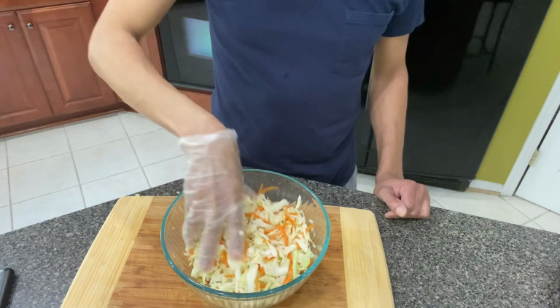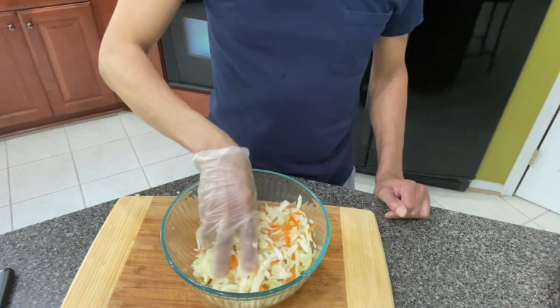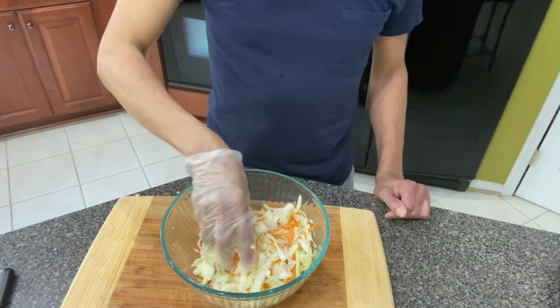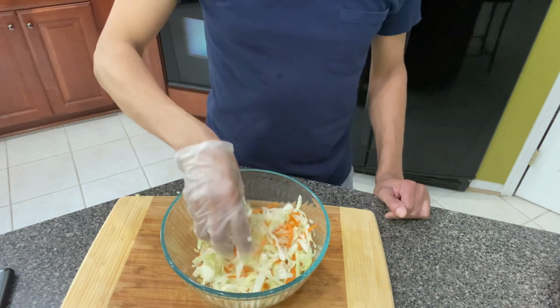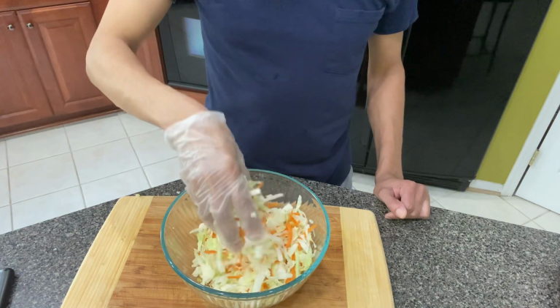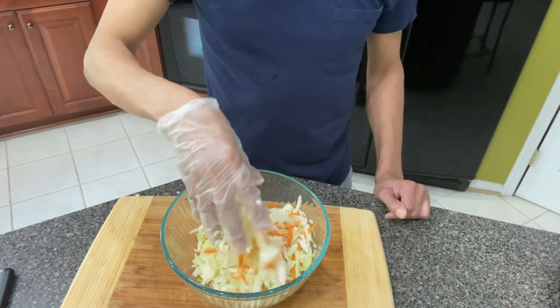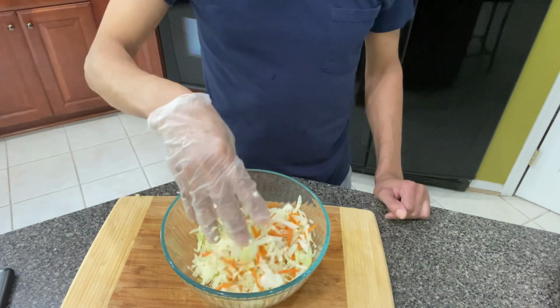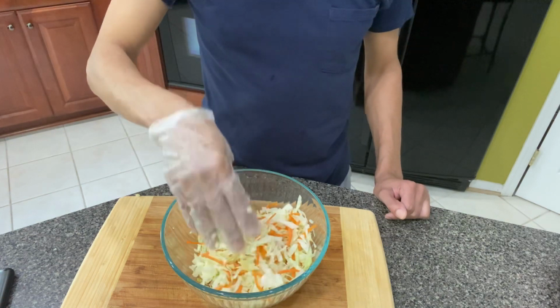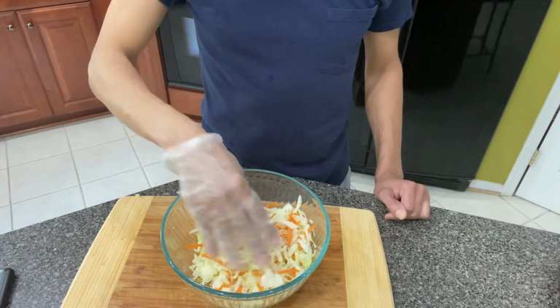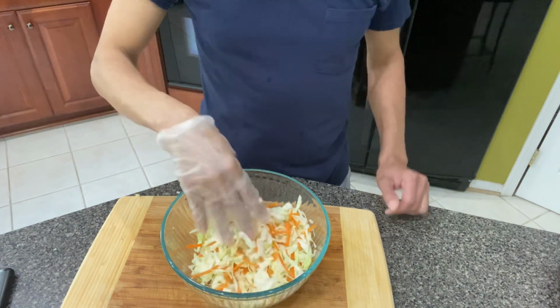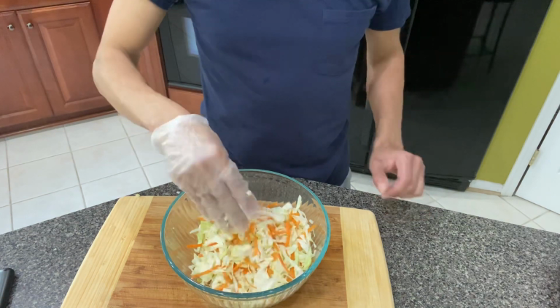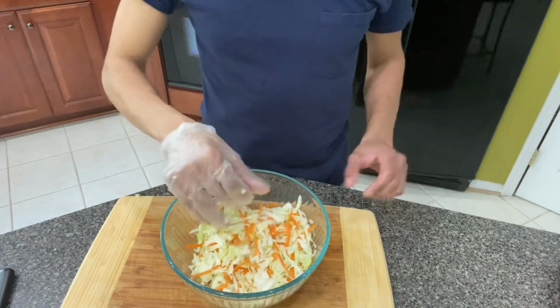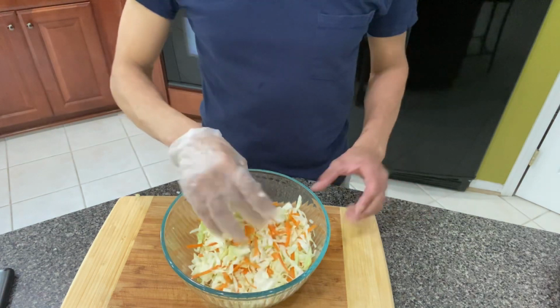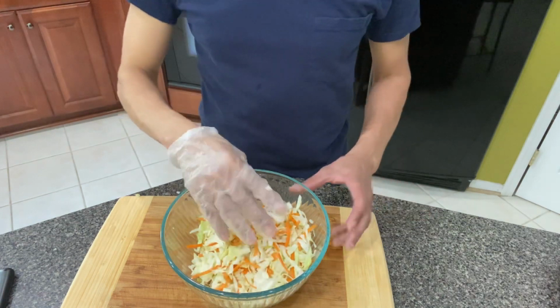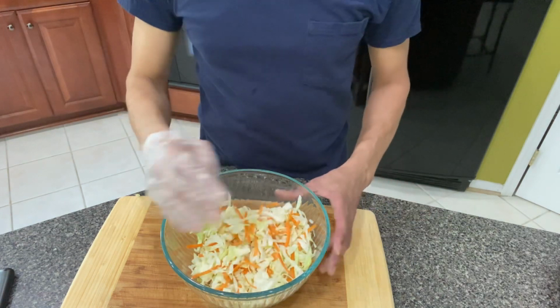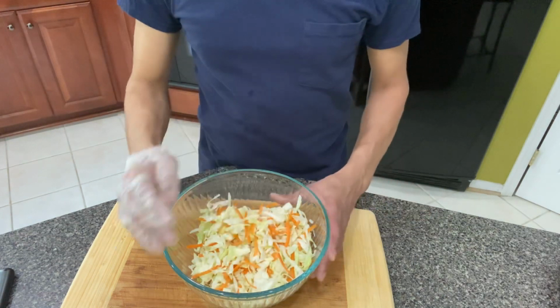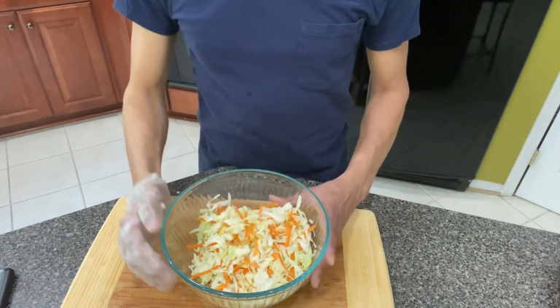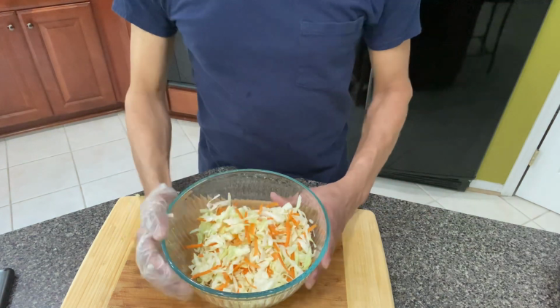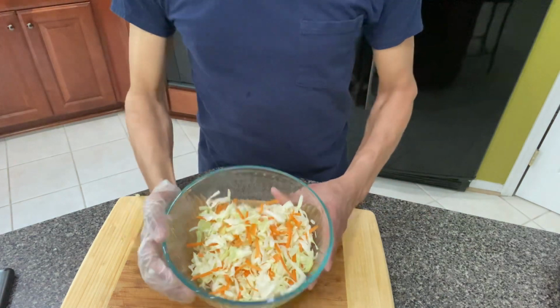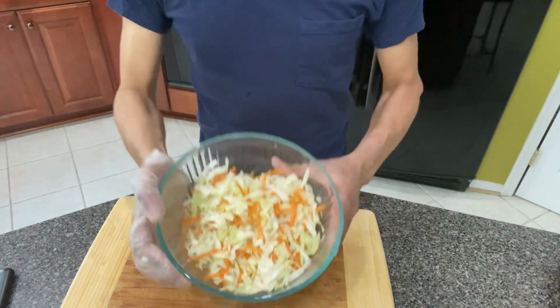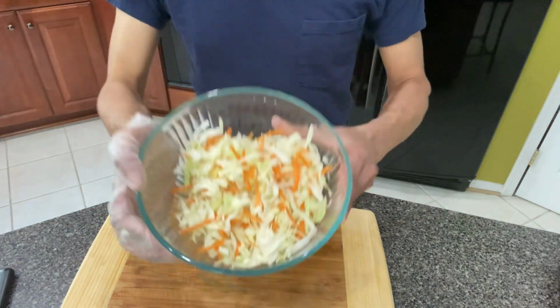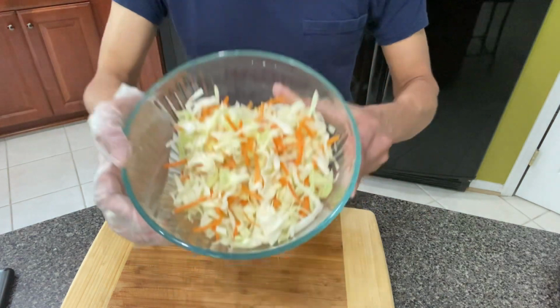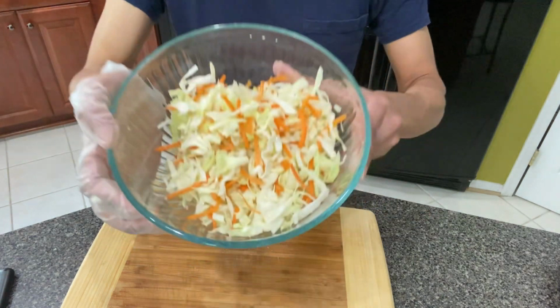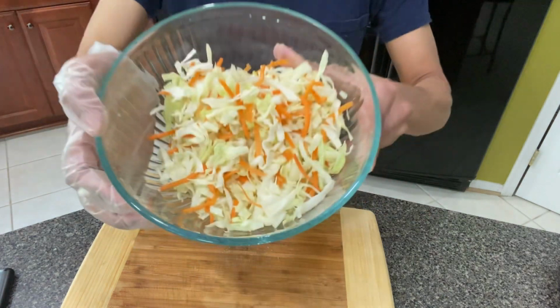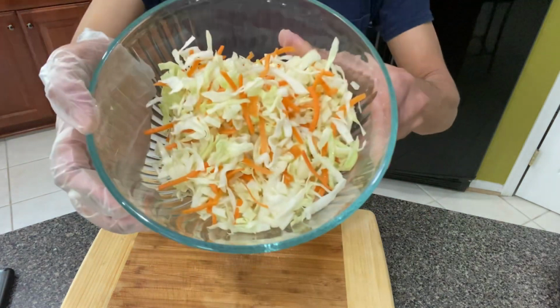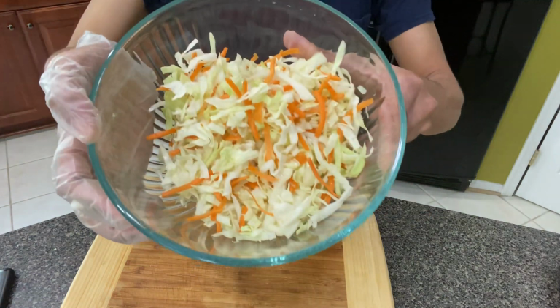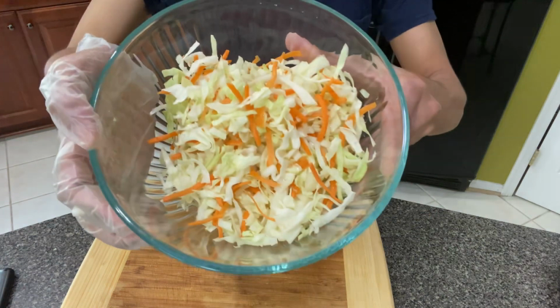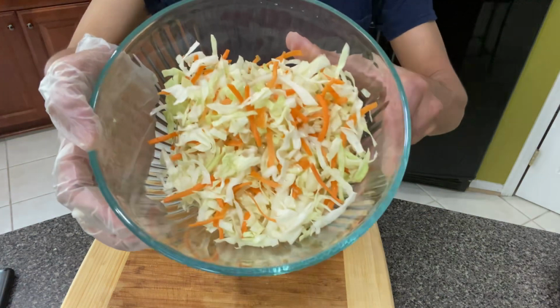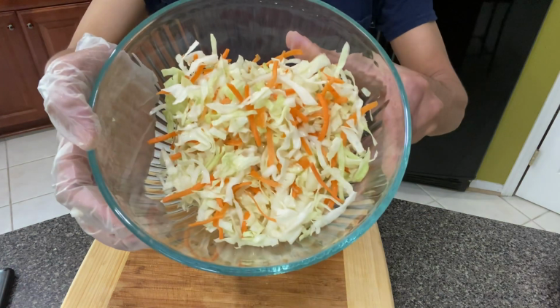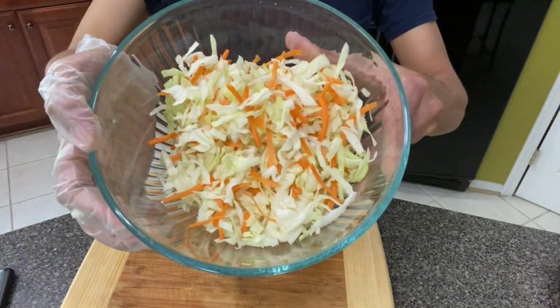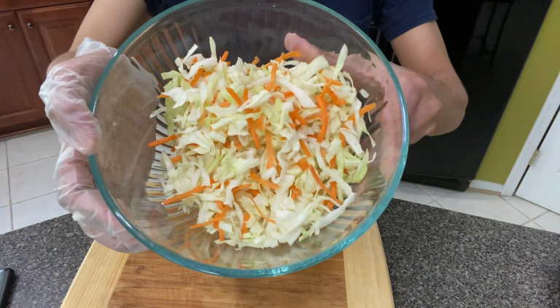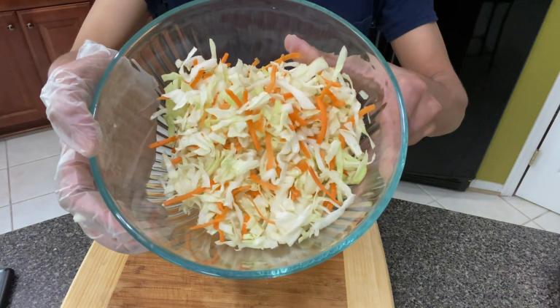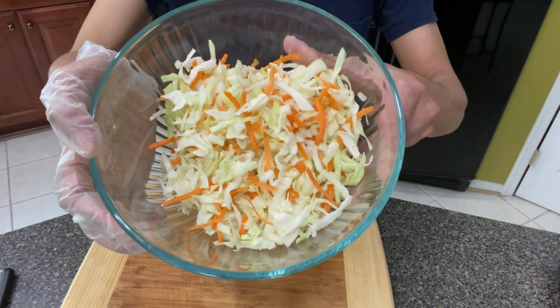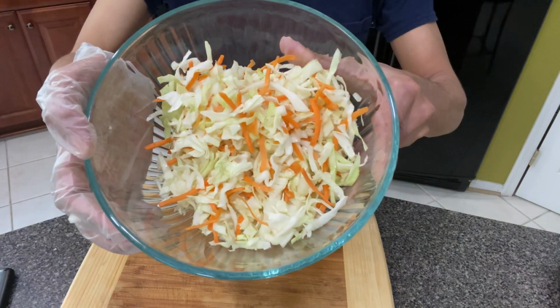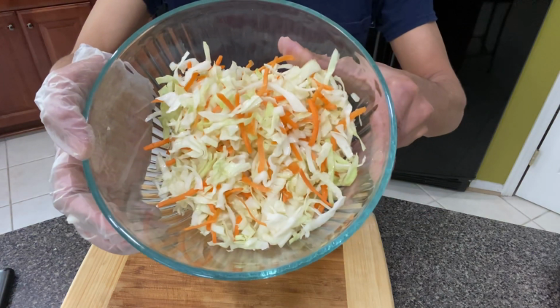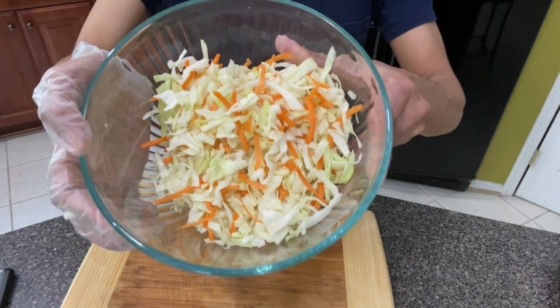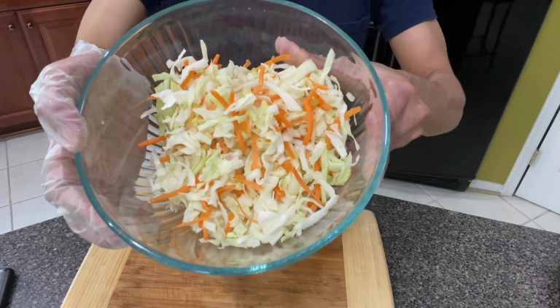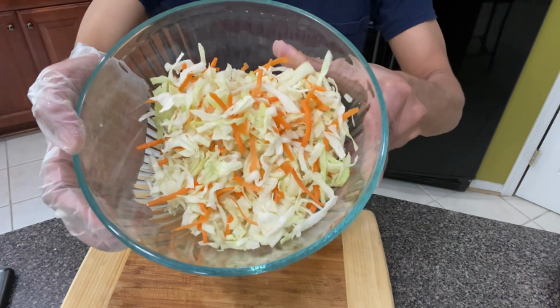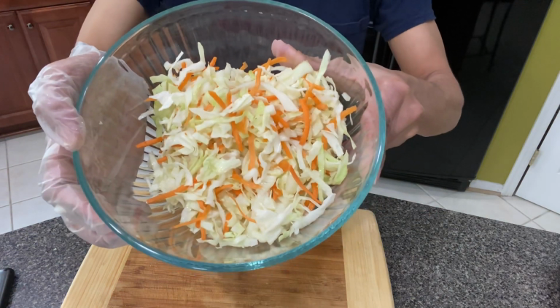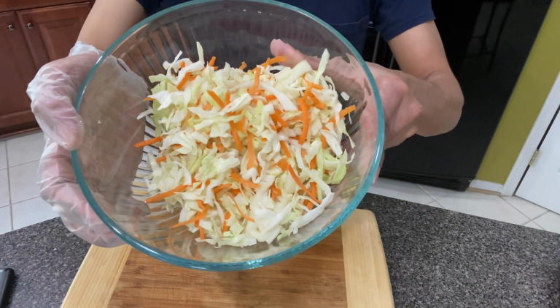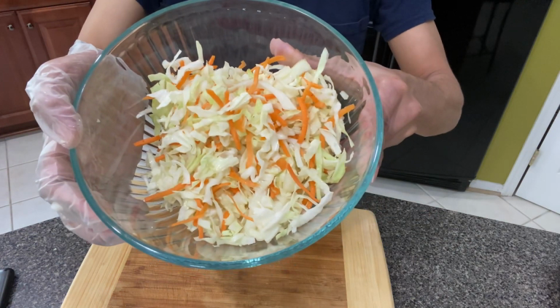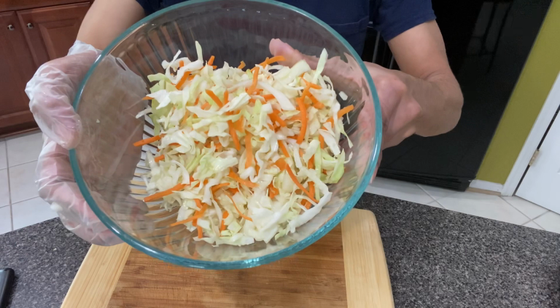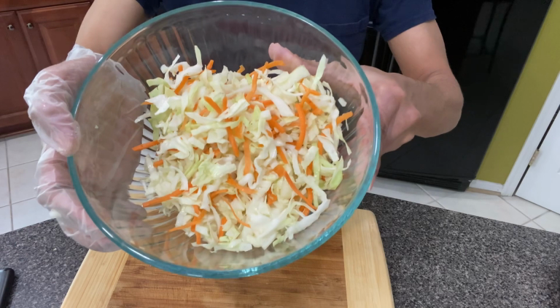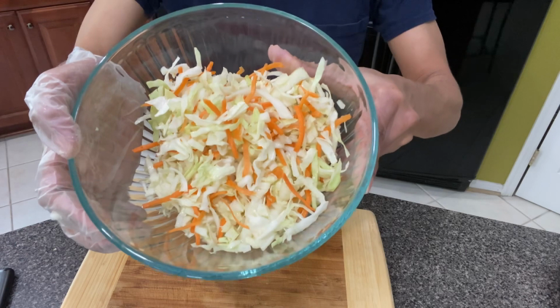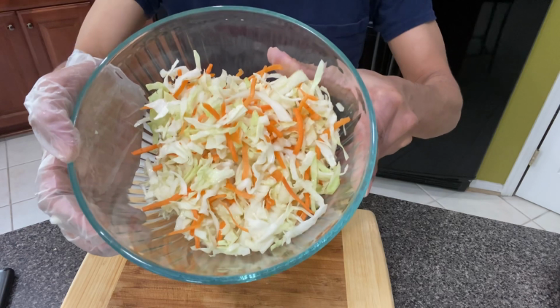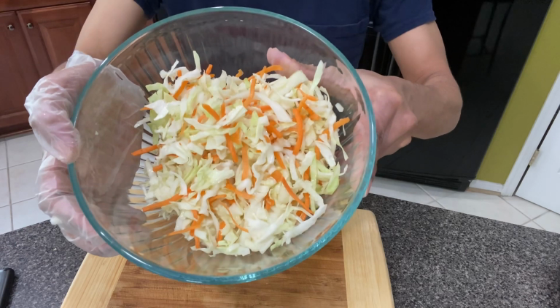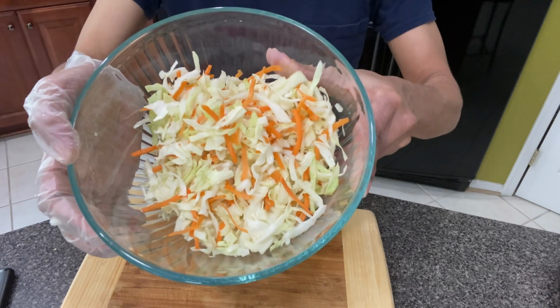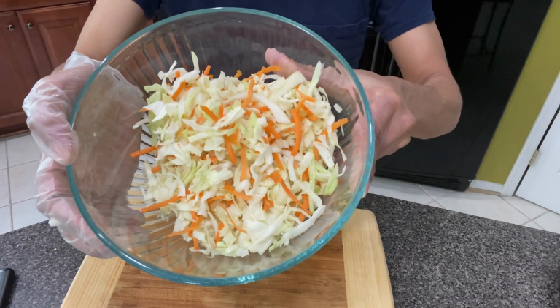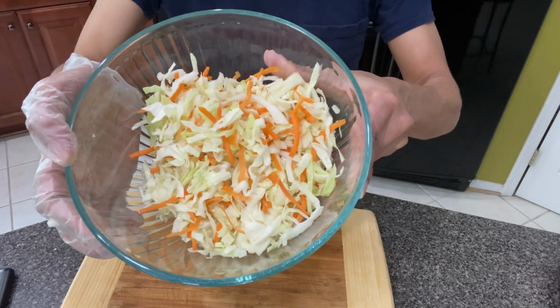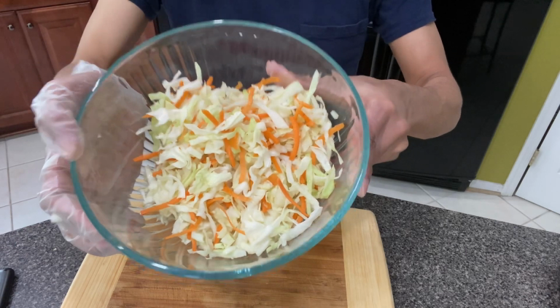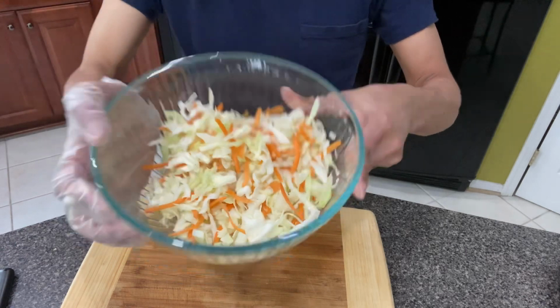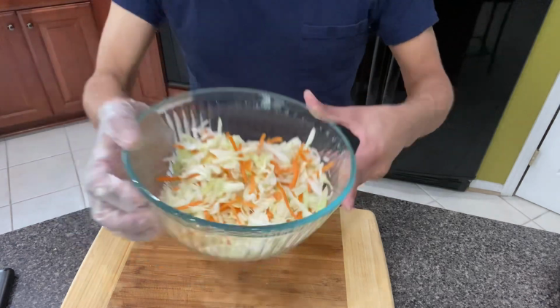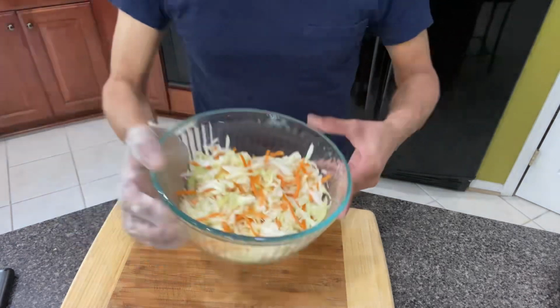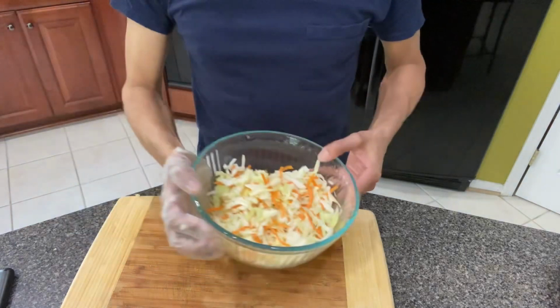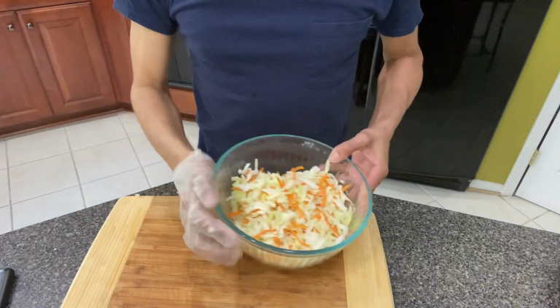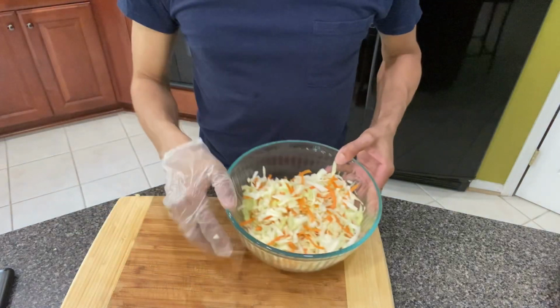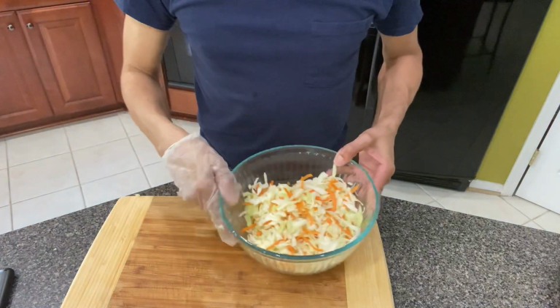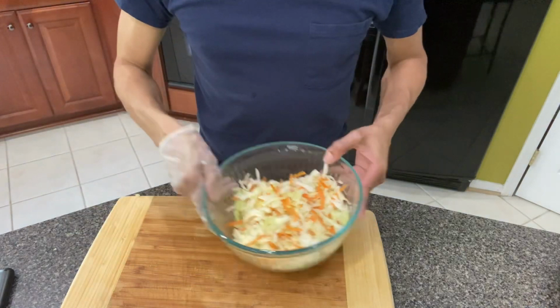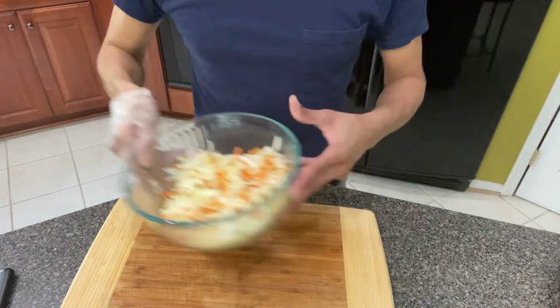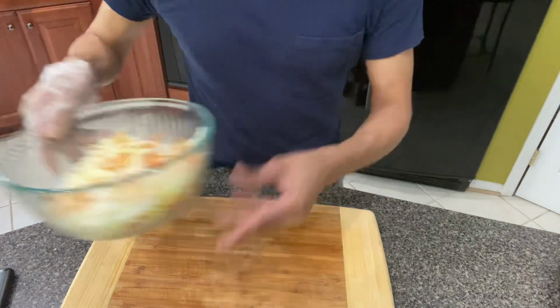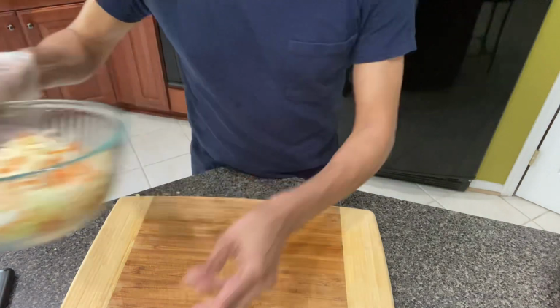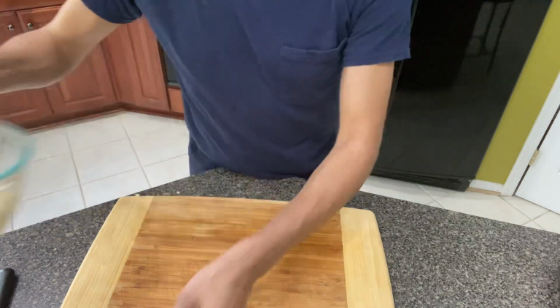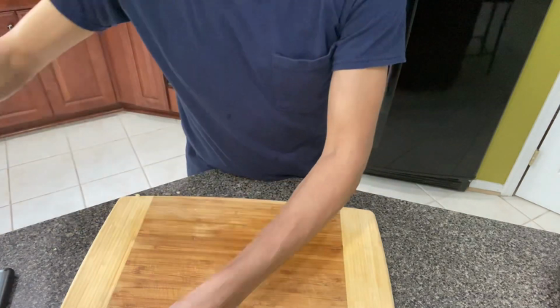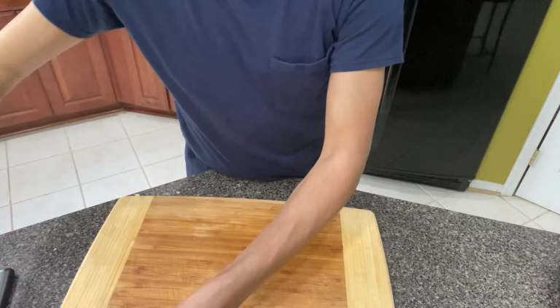And then I ran it through my salad spinner like three or four times until there was no liquid left. So right now, I mix the cabbage and the carrots together. So let's put that to the side and let's make the dressing.